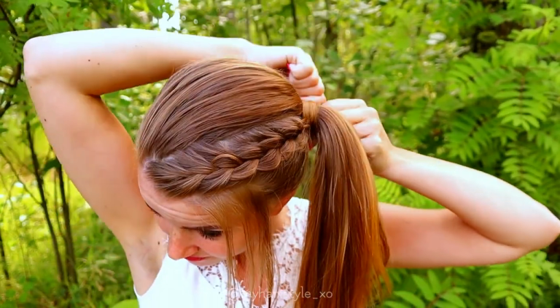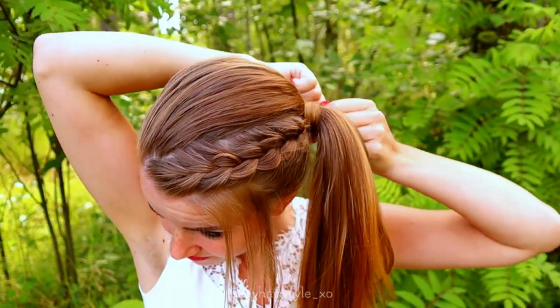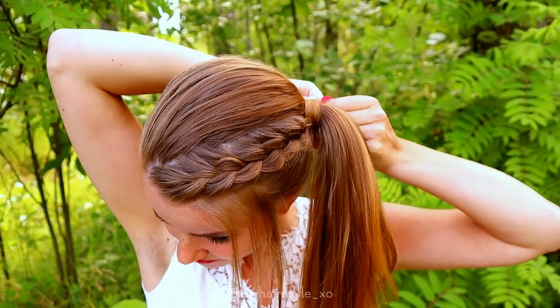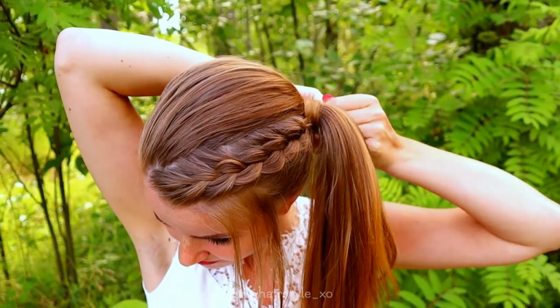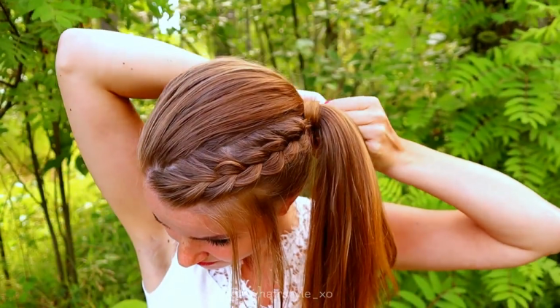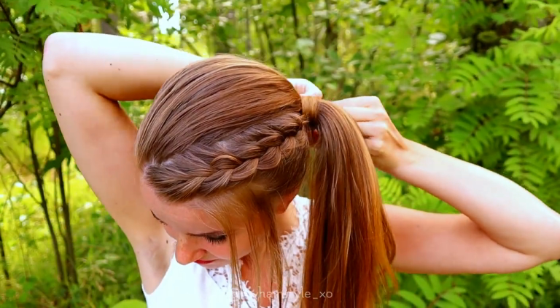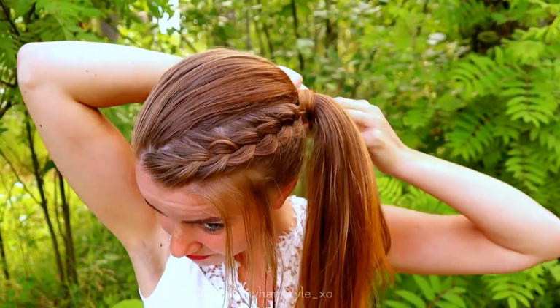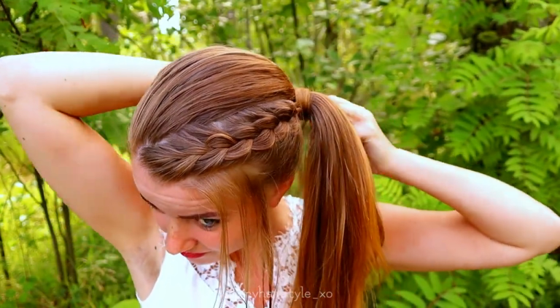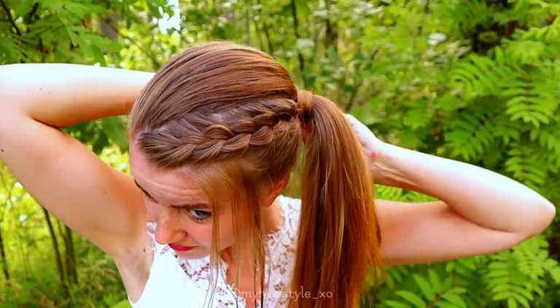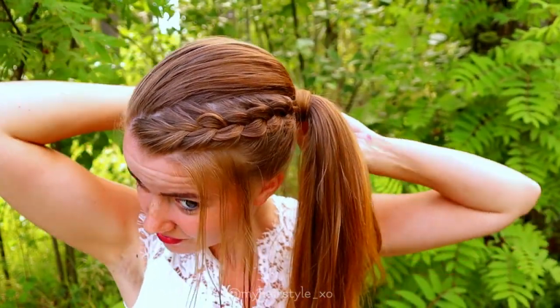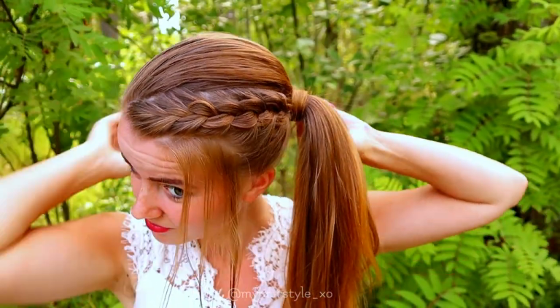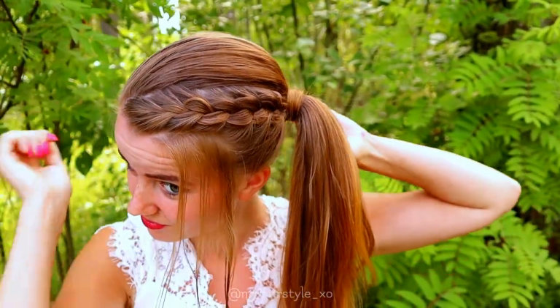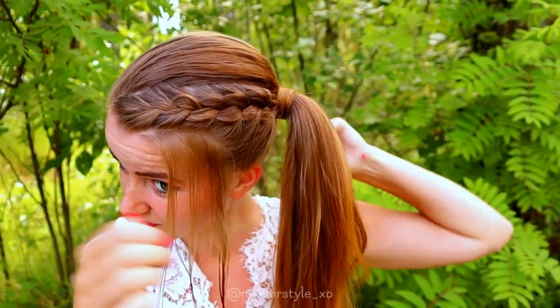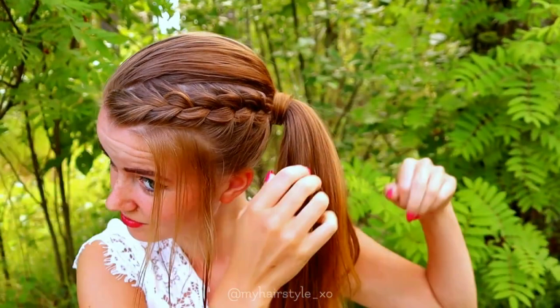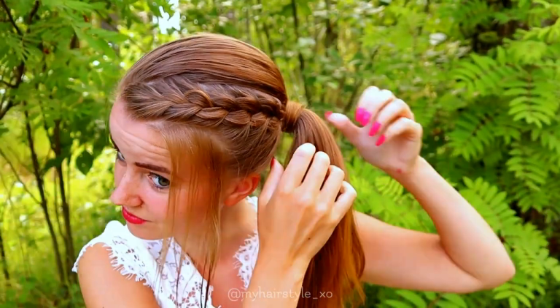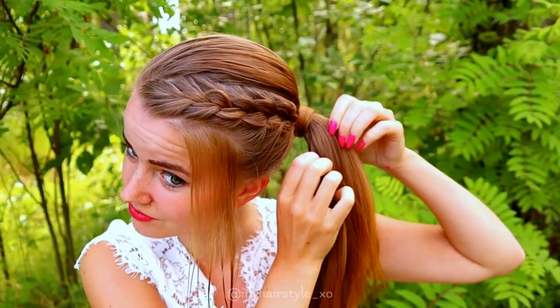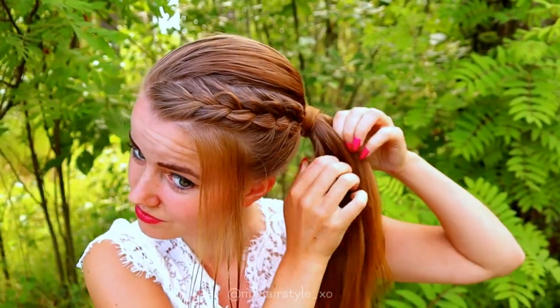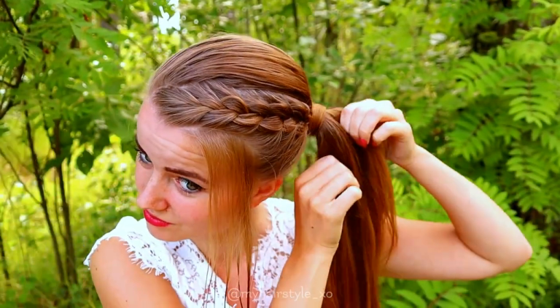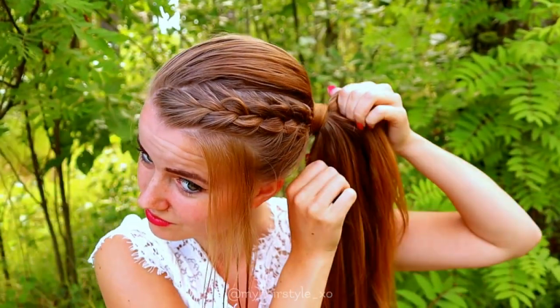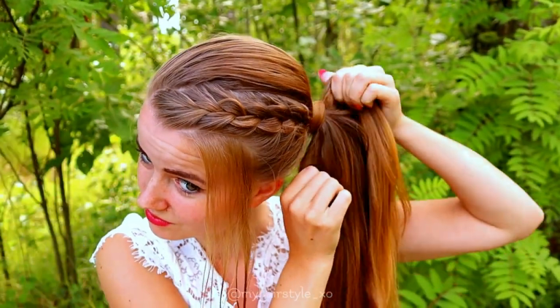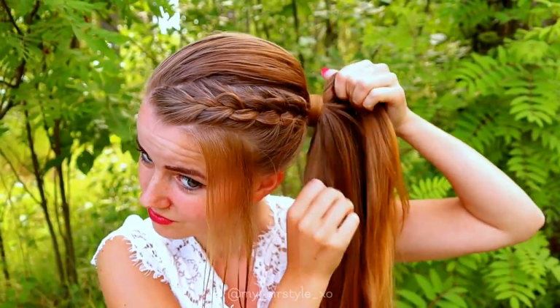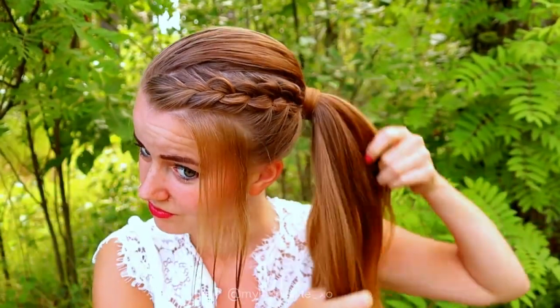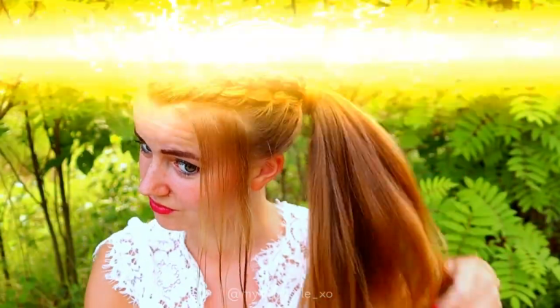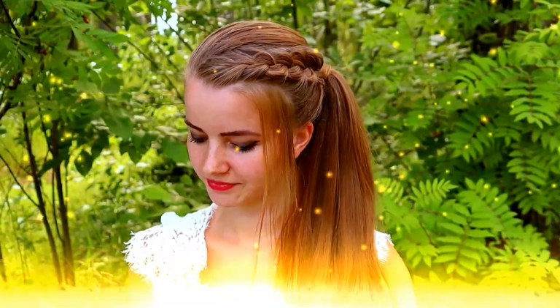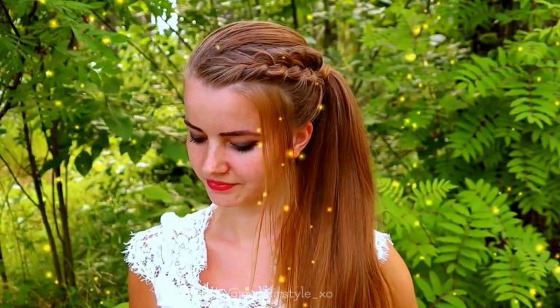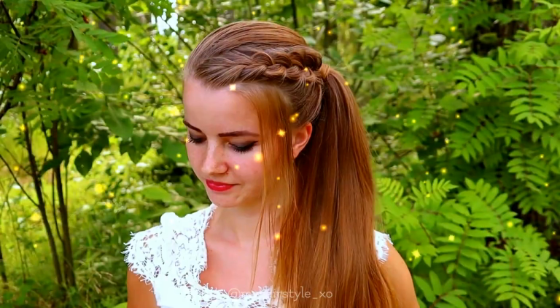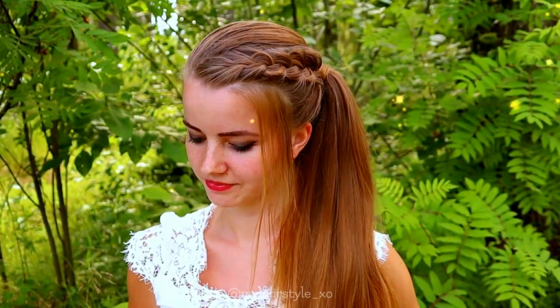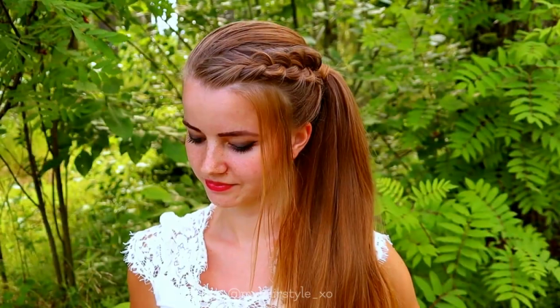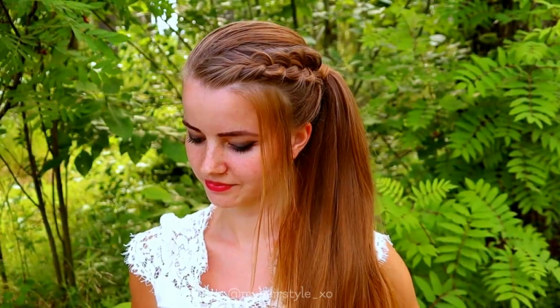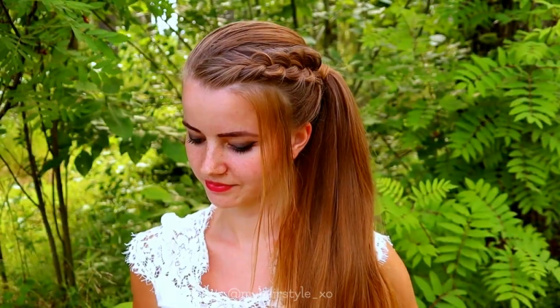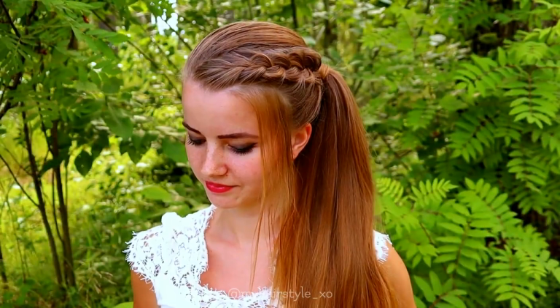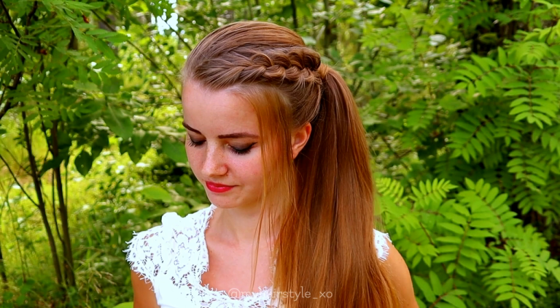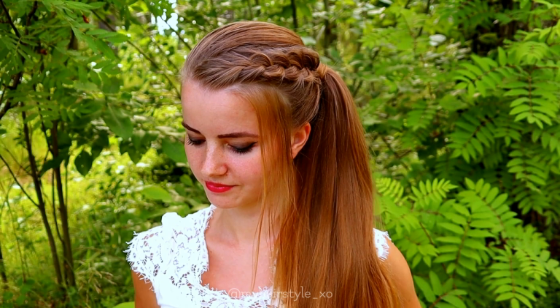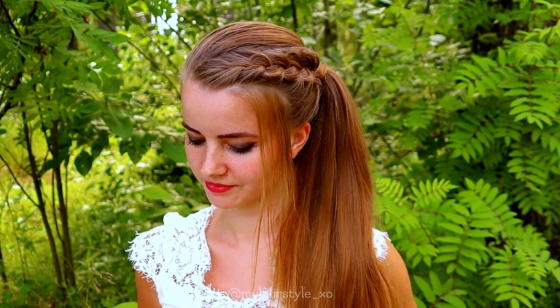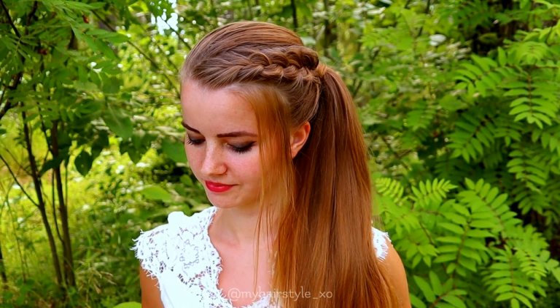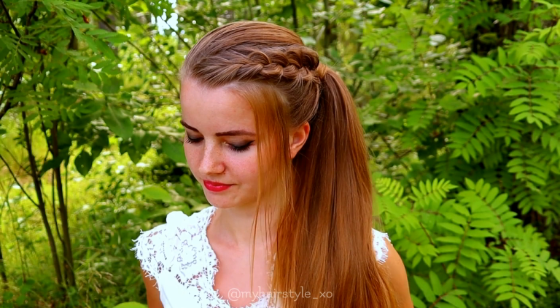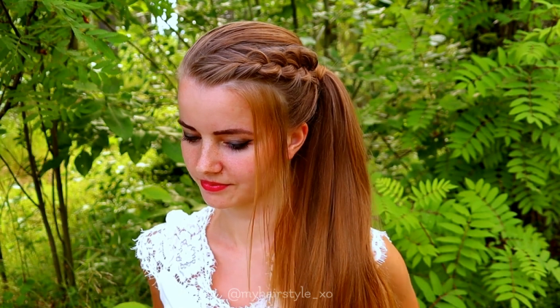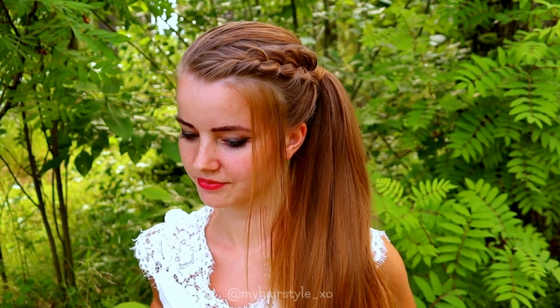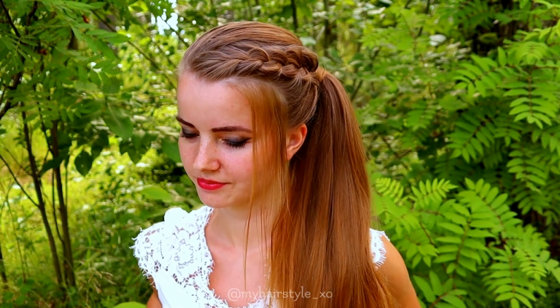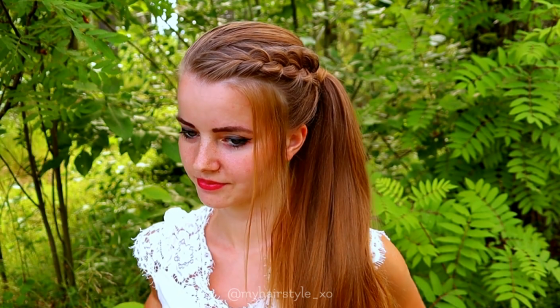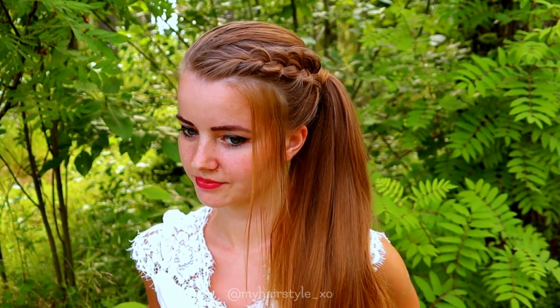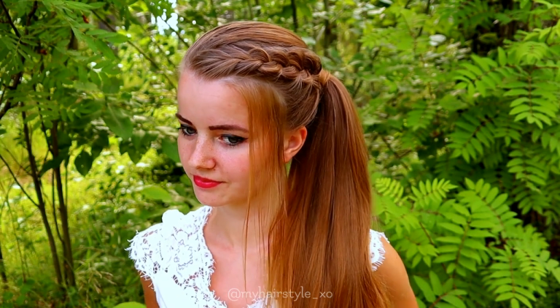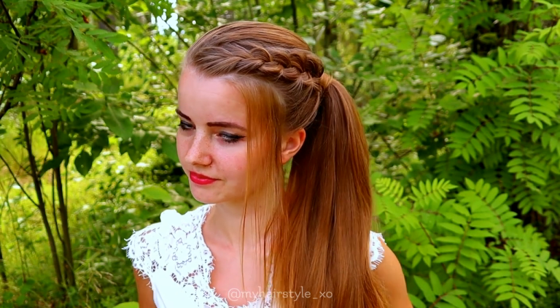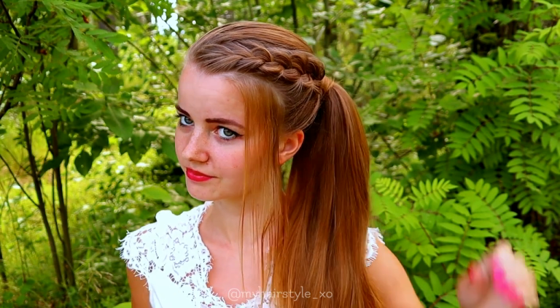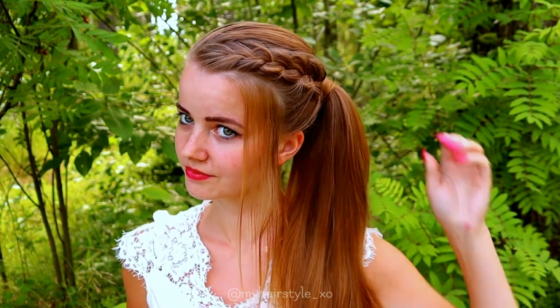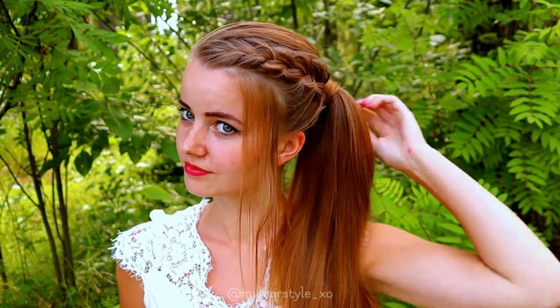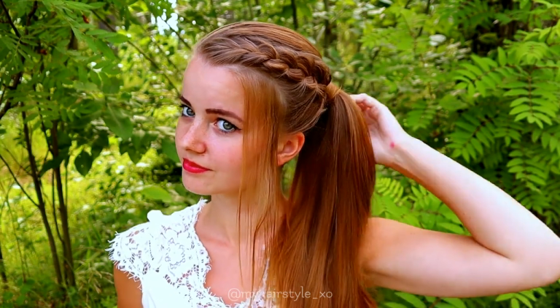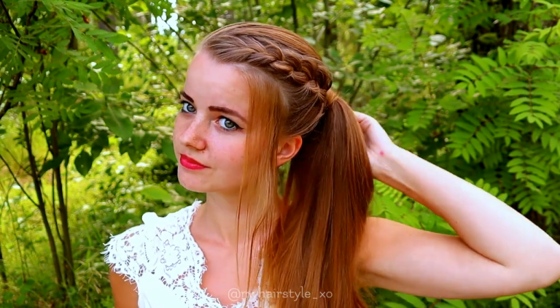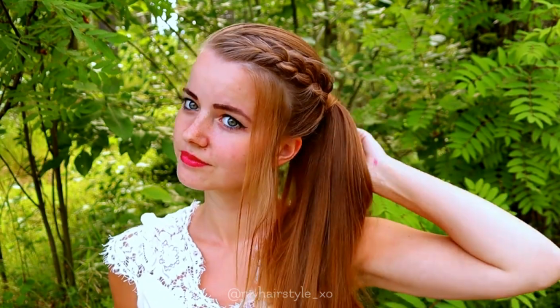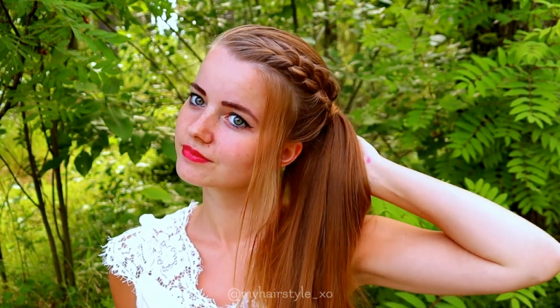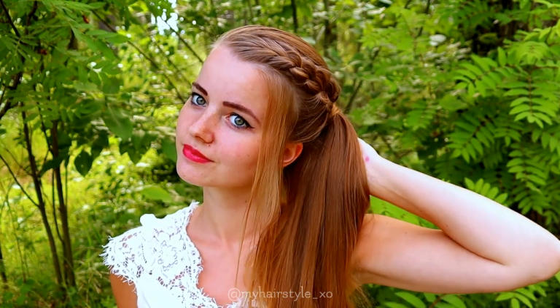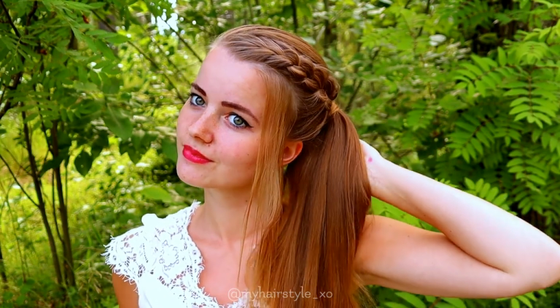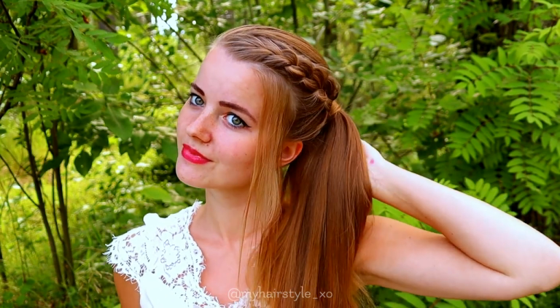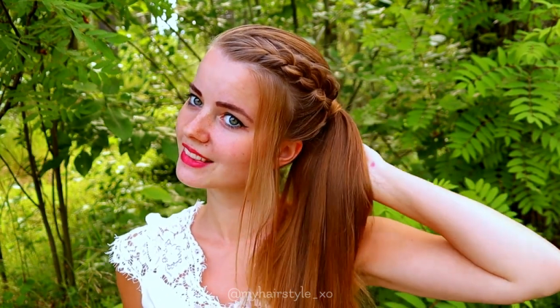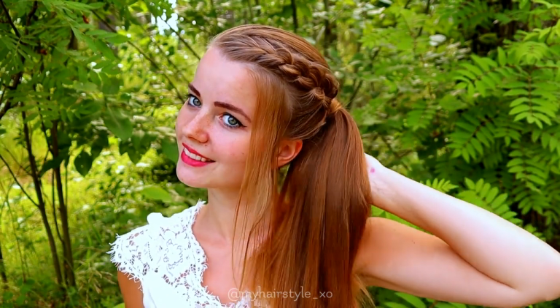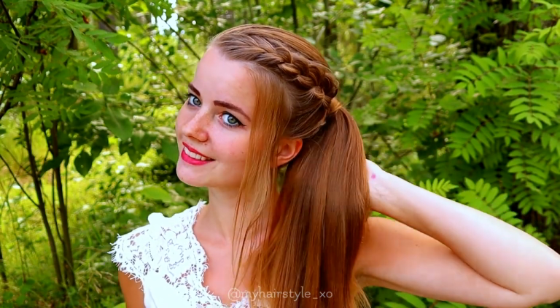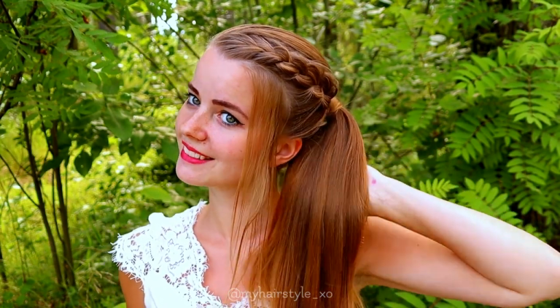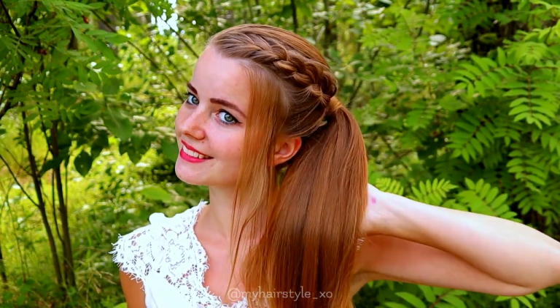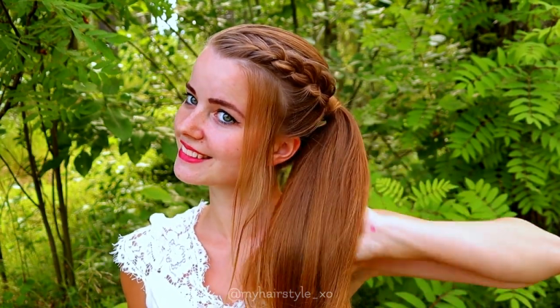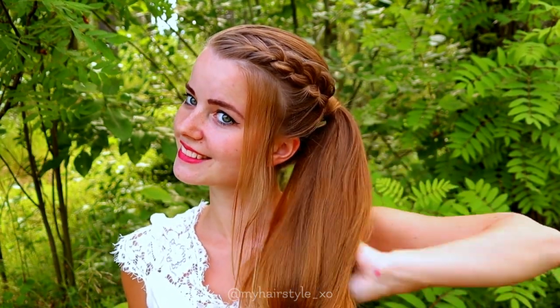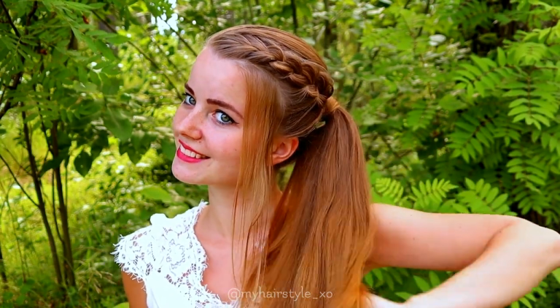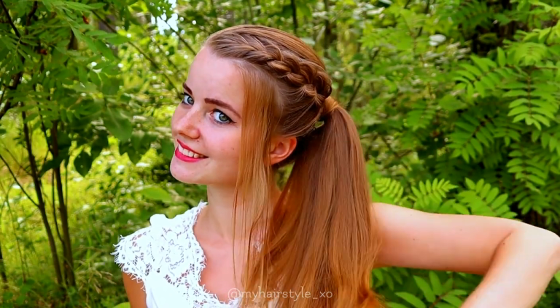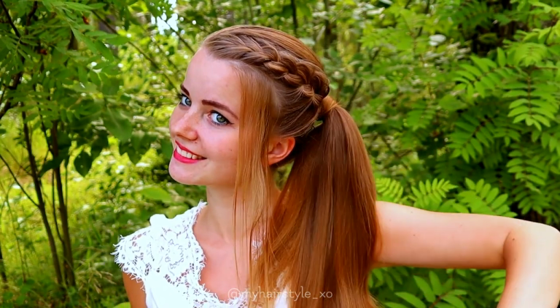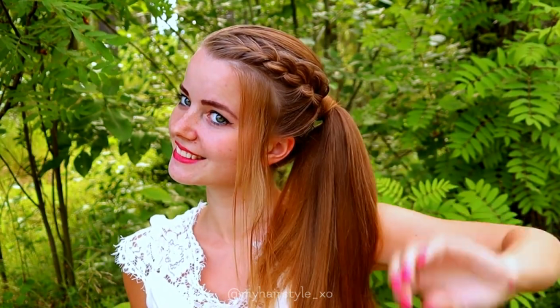Then I will pull the hair through the ponytail. And here's the final result of this hairstyle.